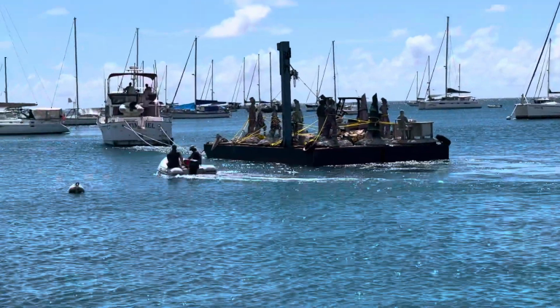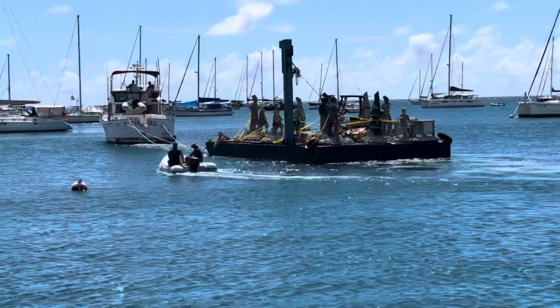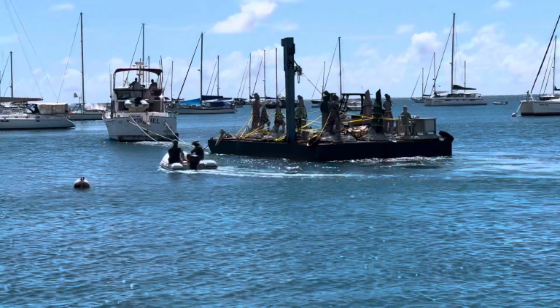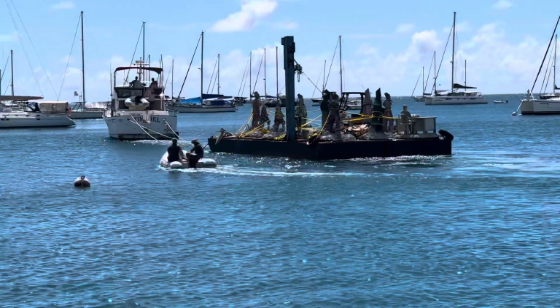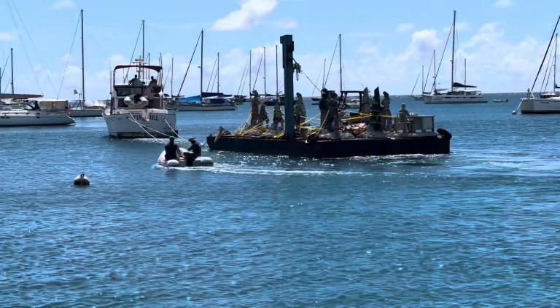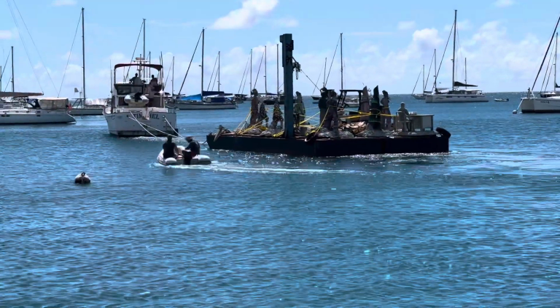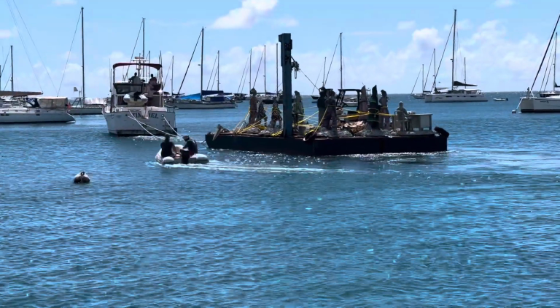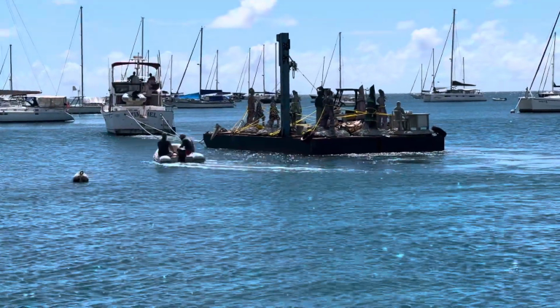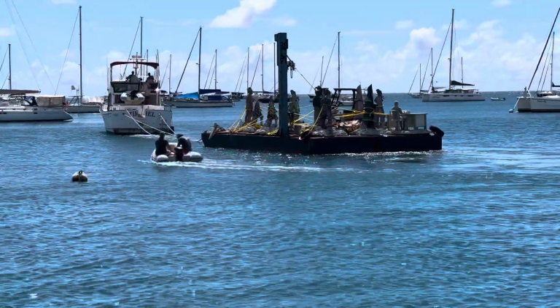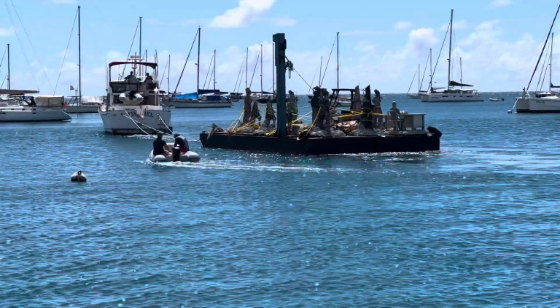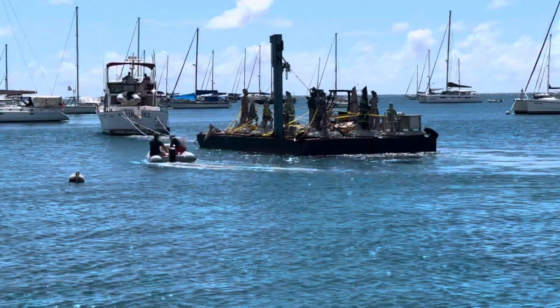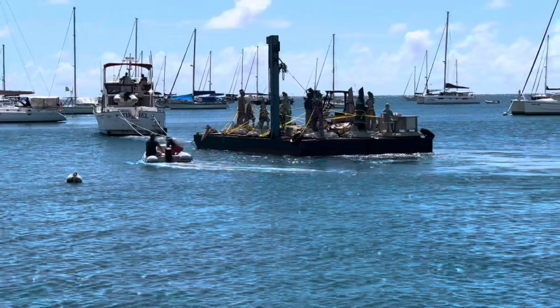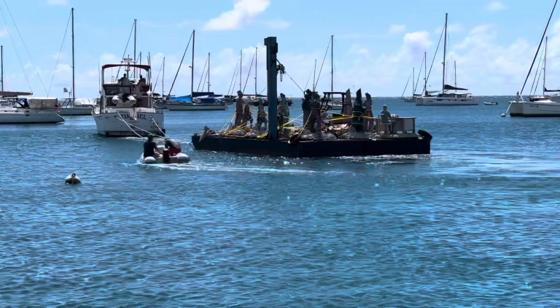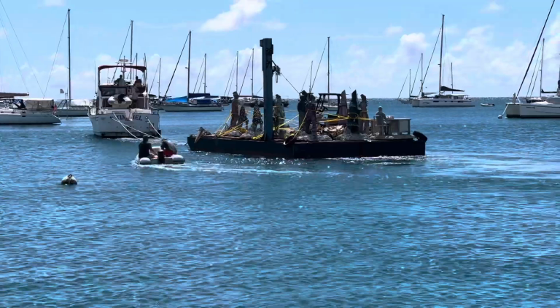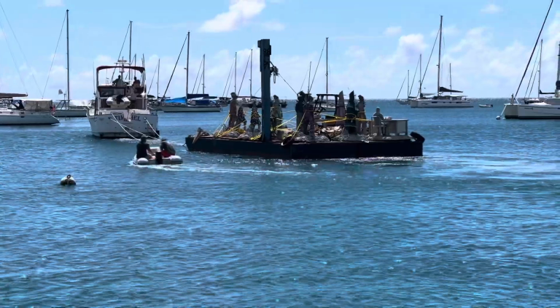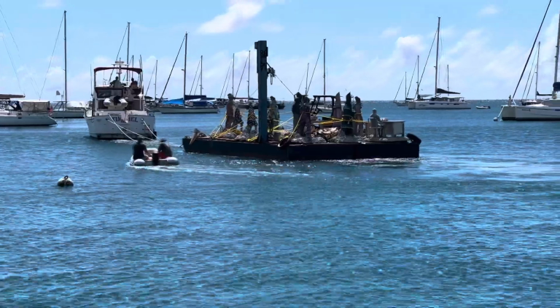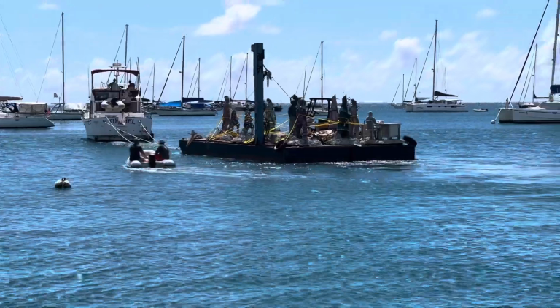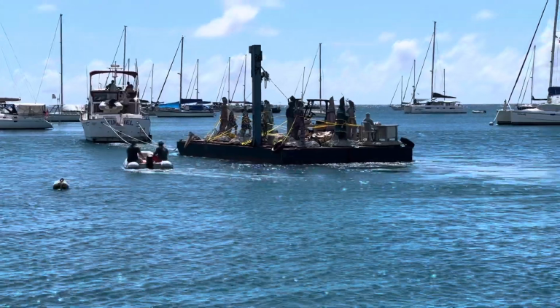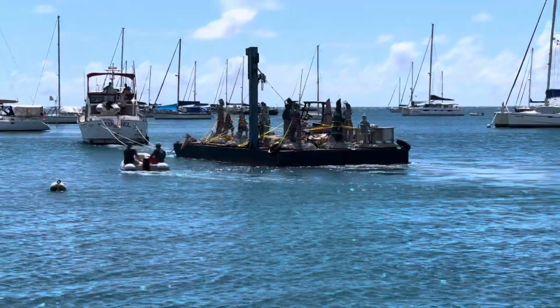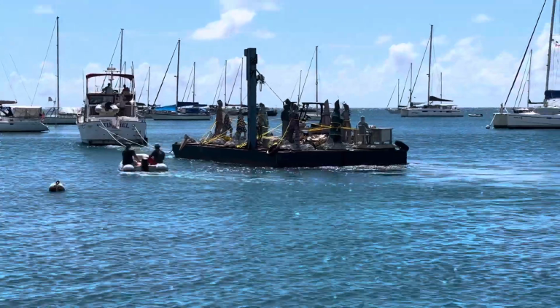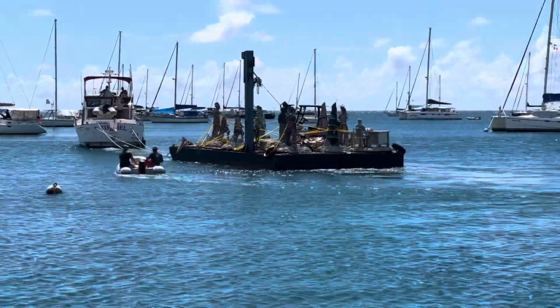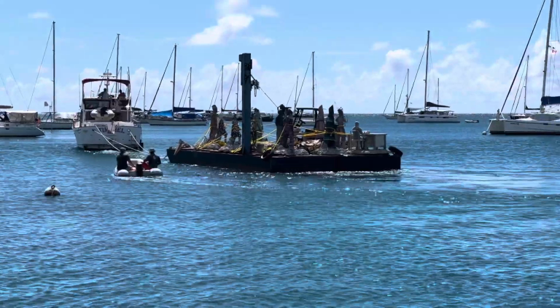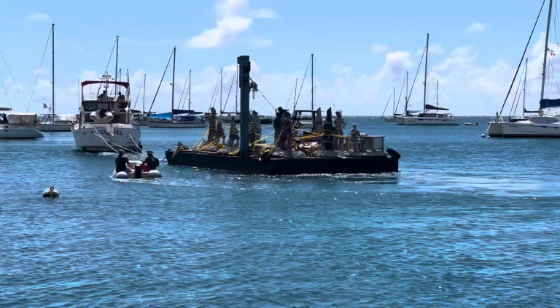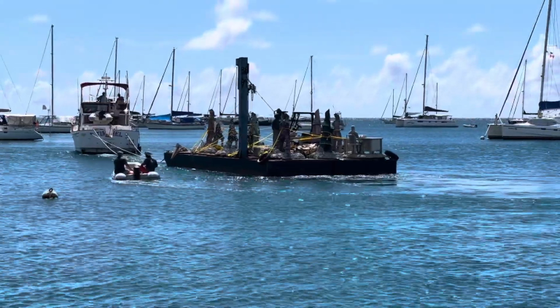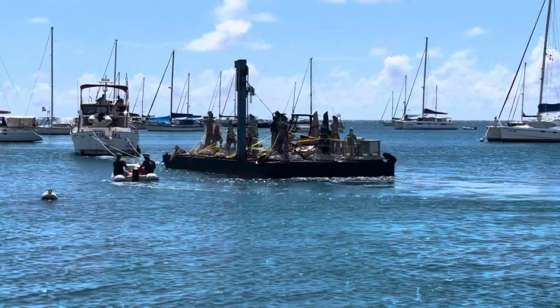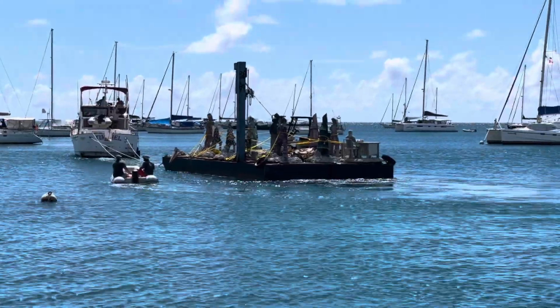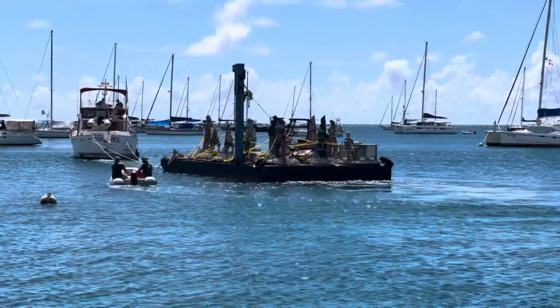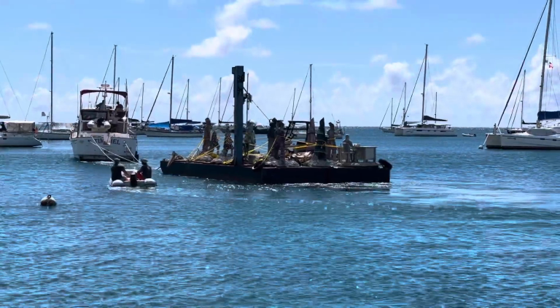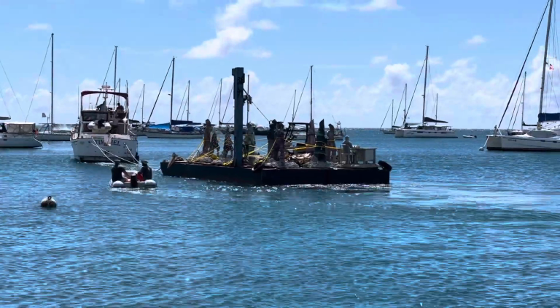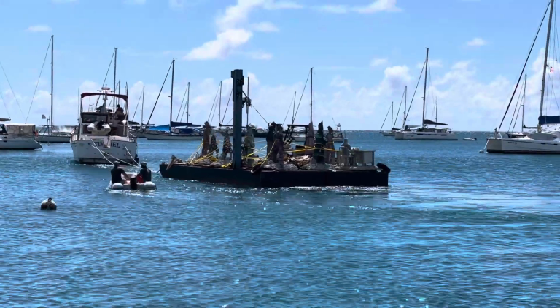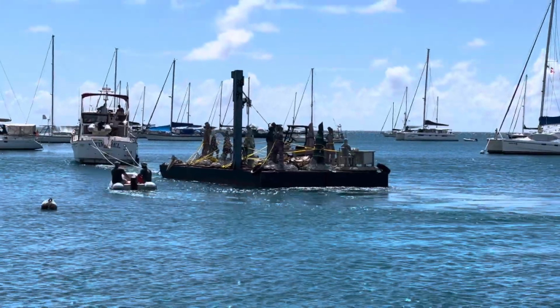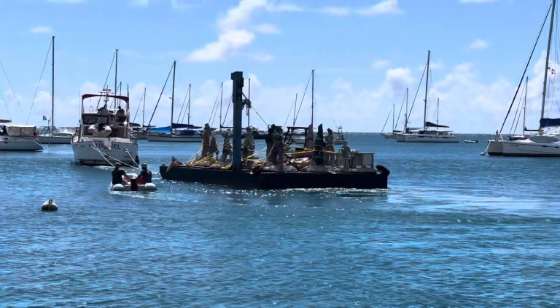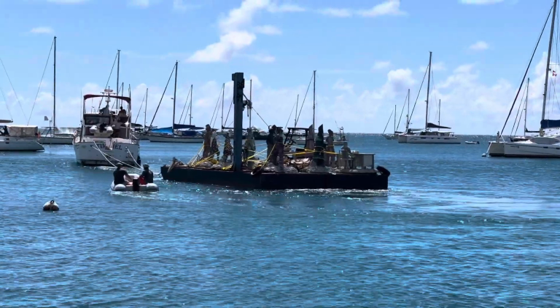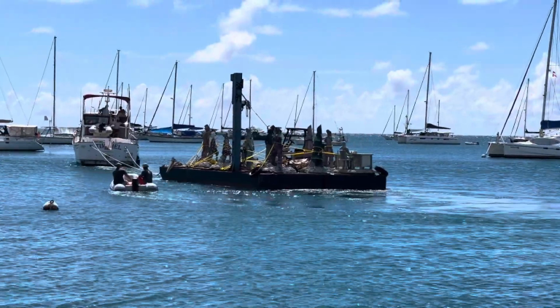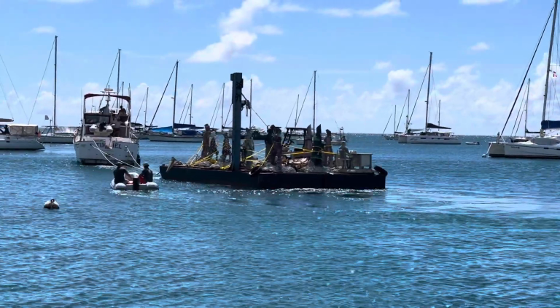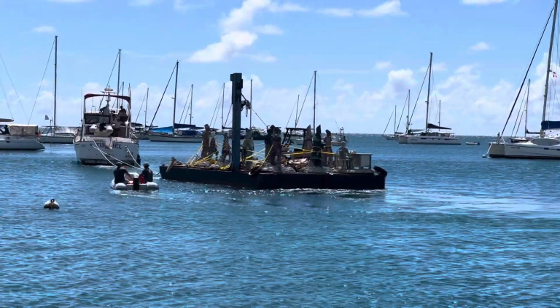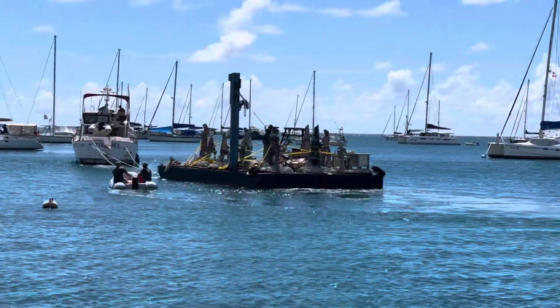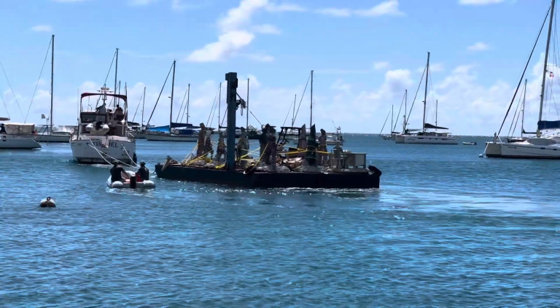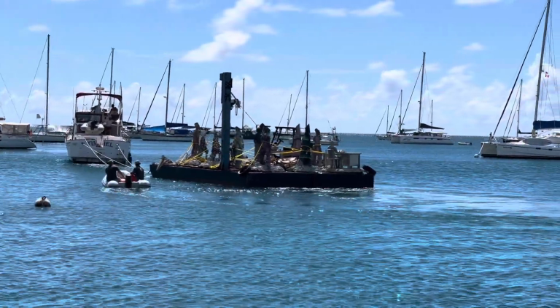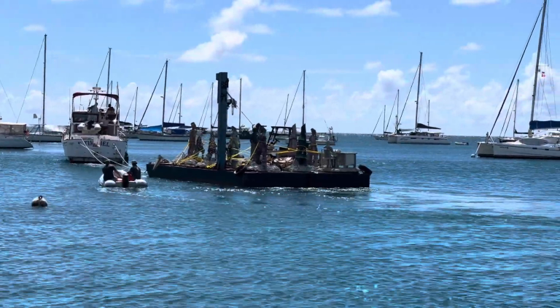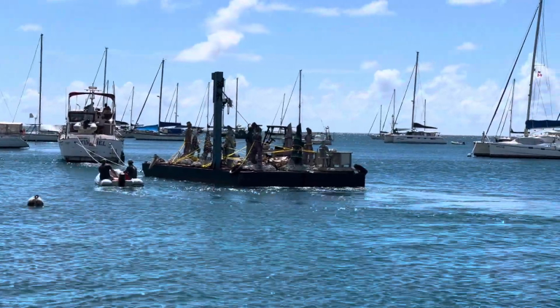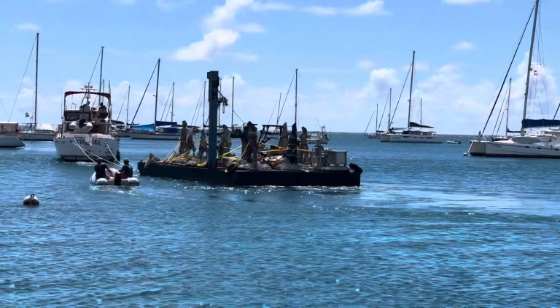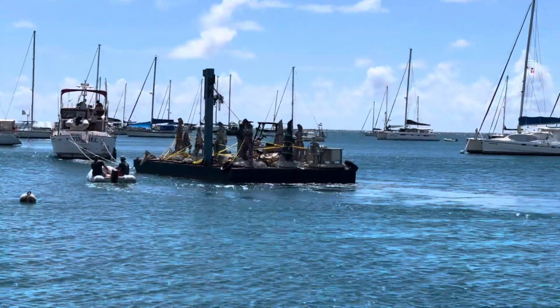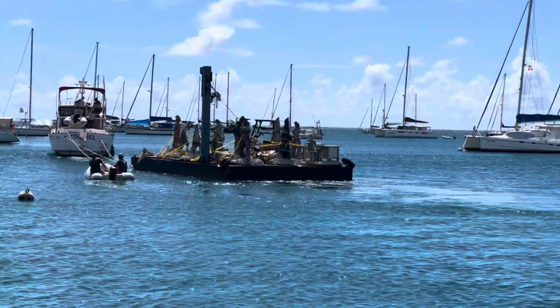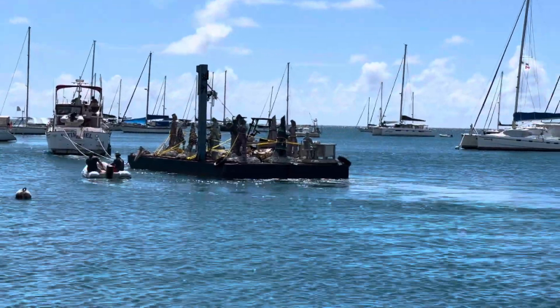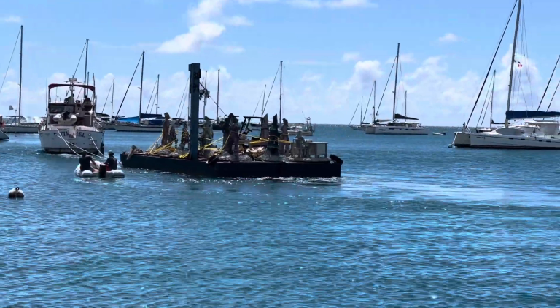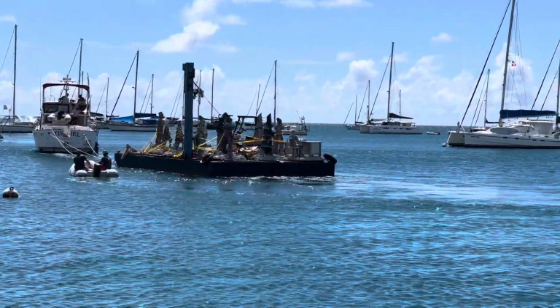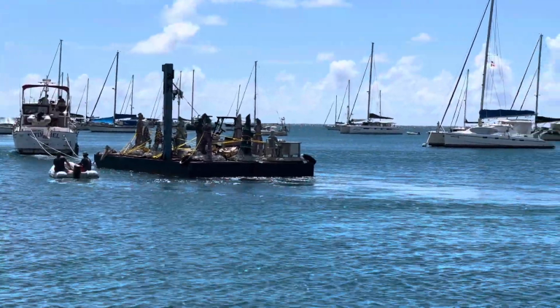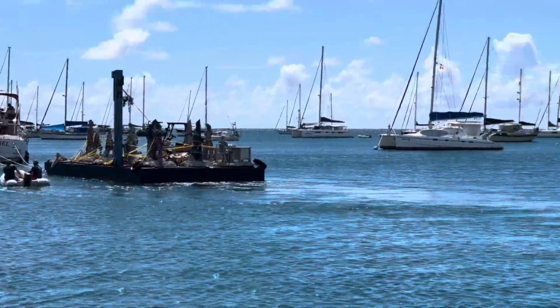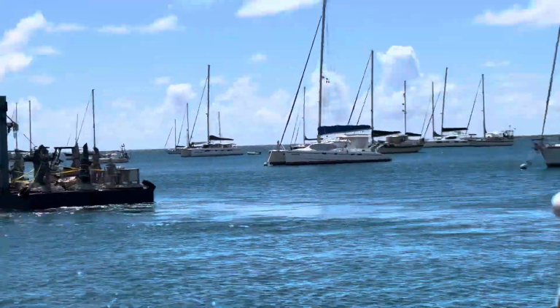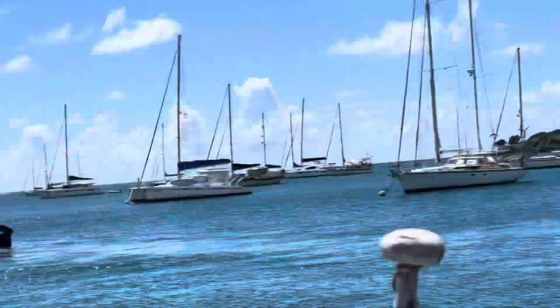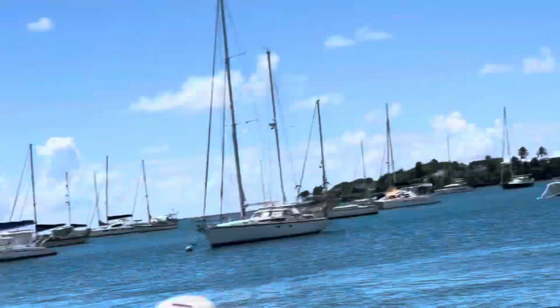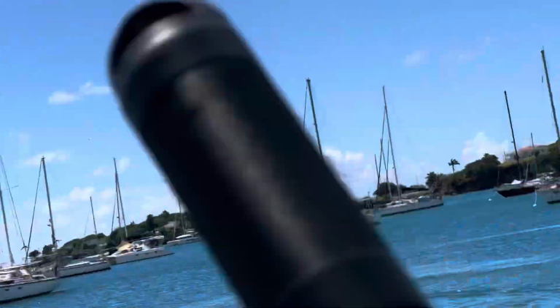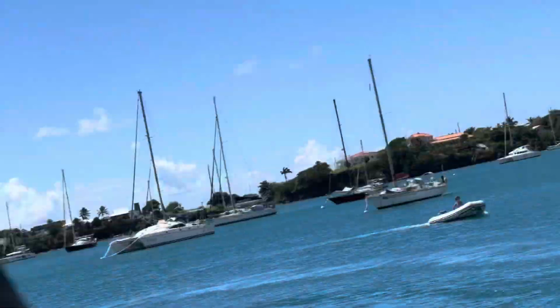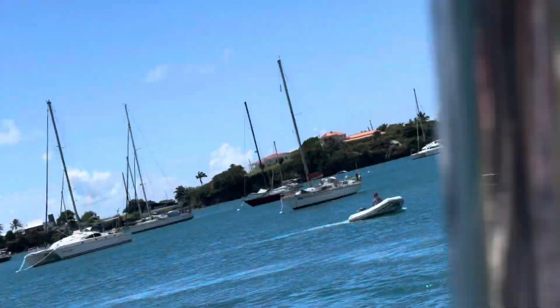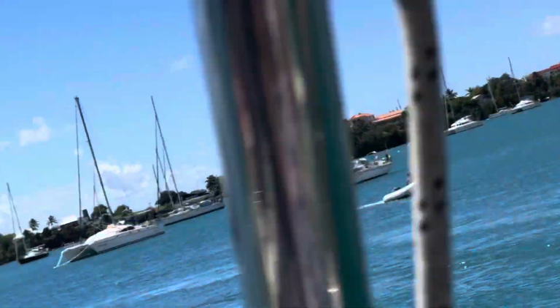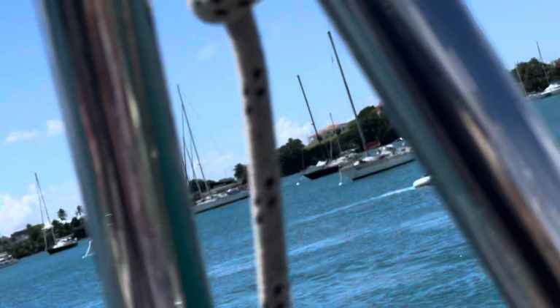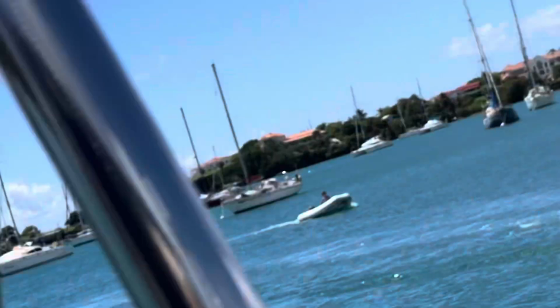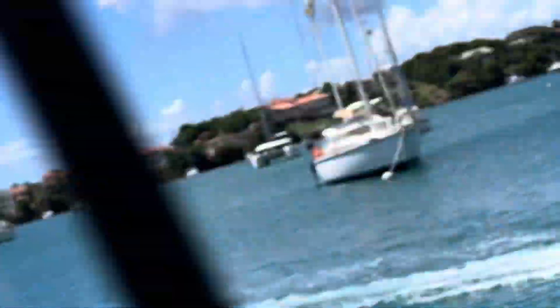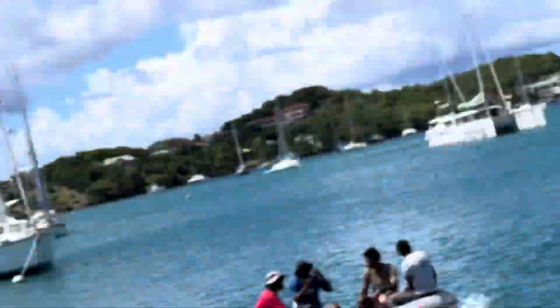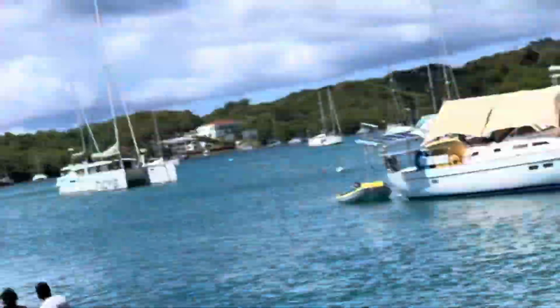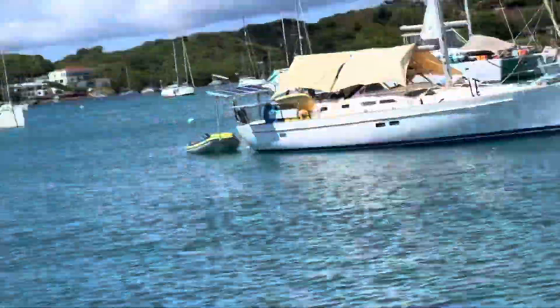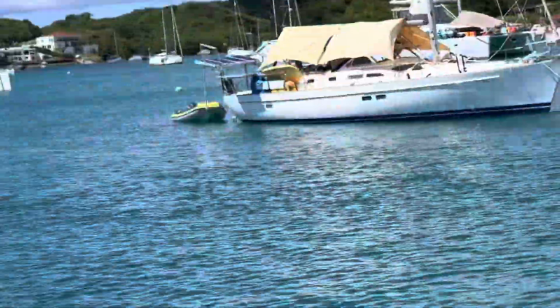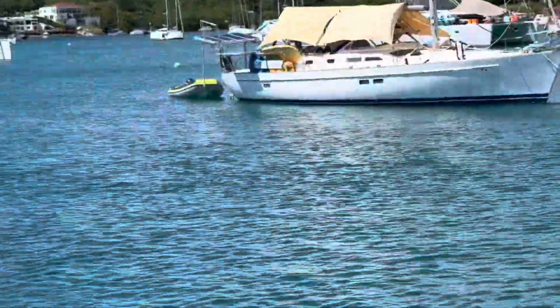There they are, weaving through — they're going to have to weave through the boats carefully. Well done to the guys who've been helping.